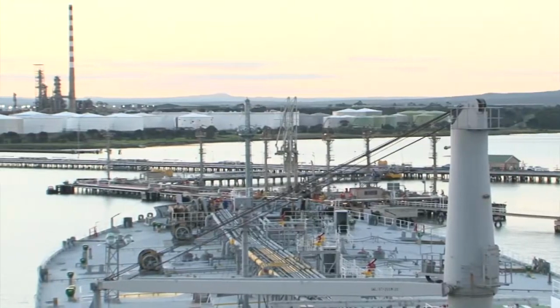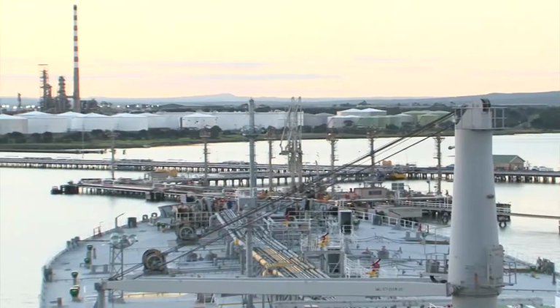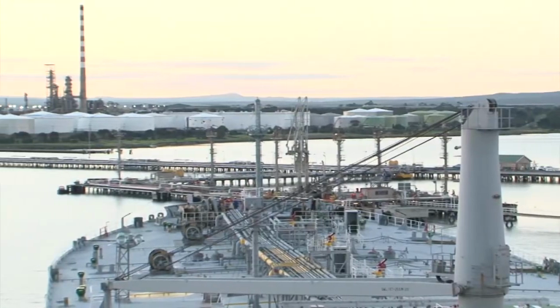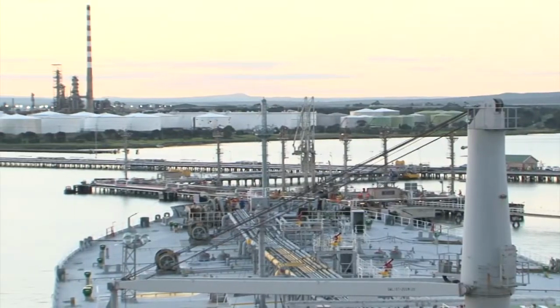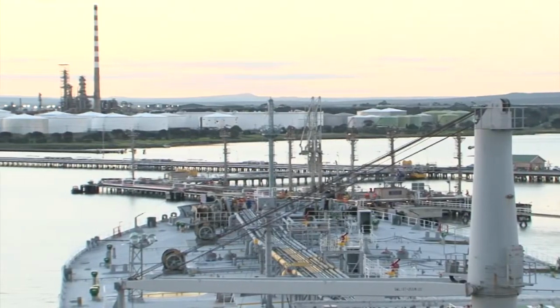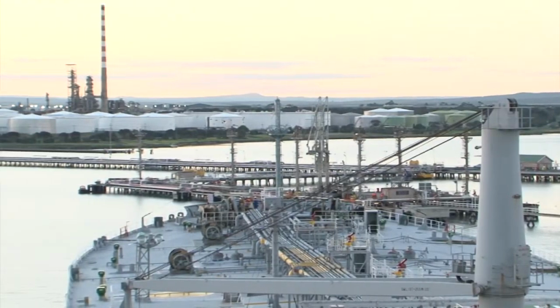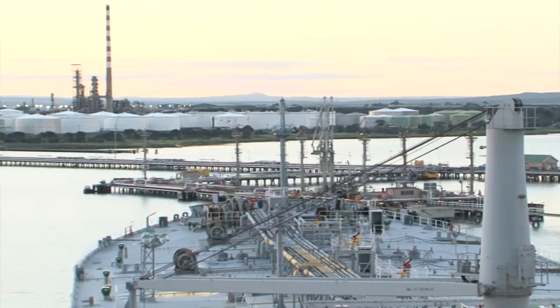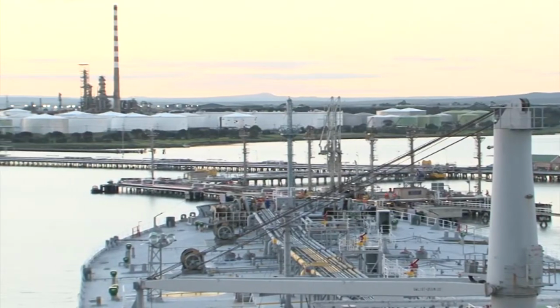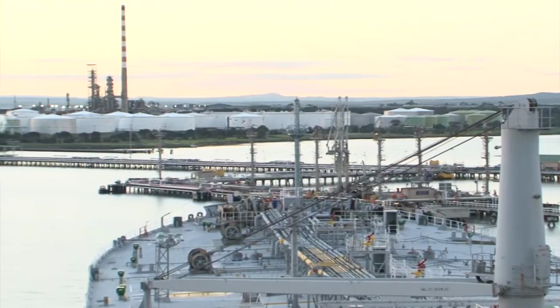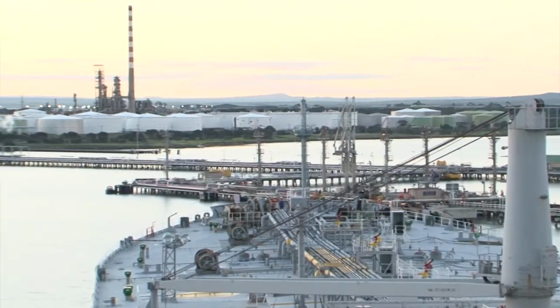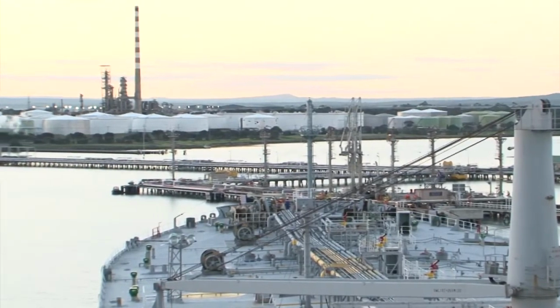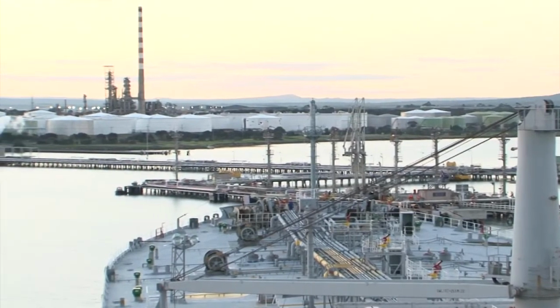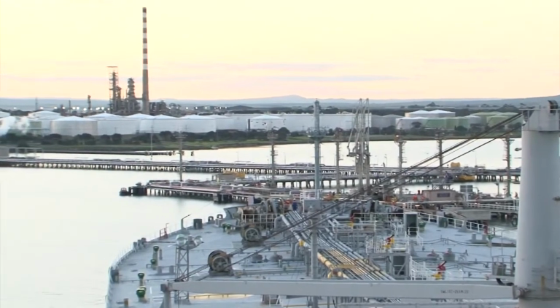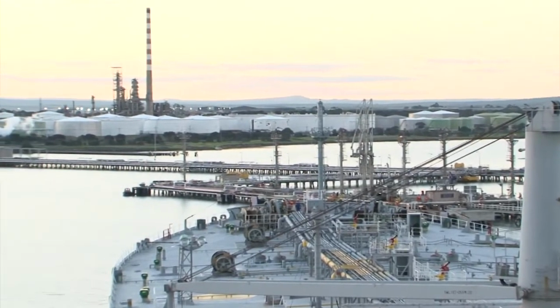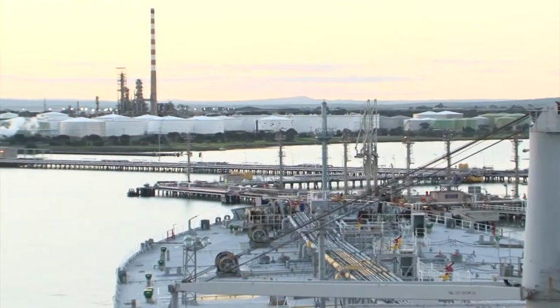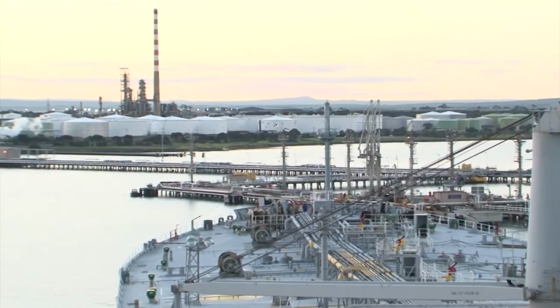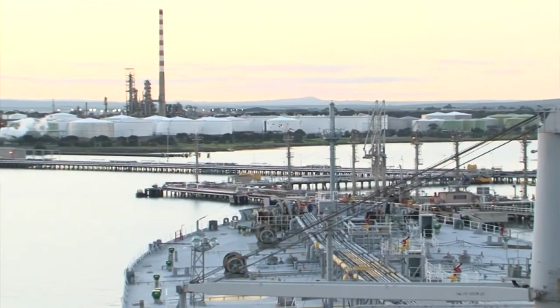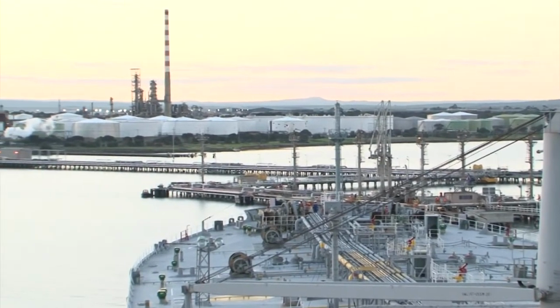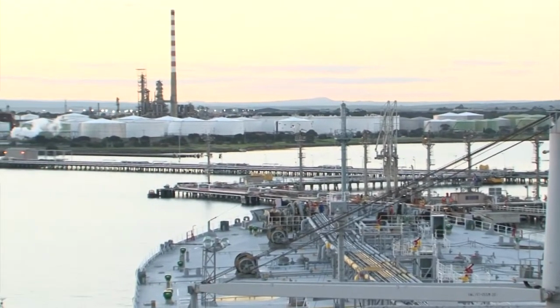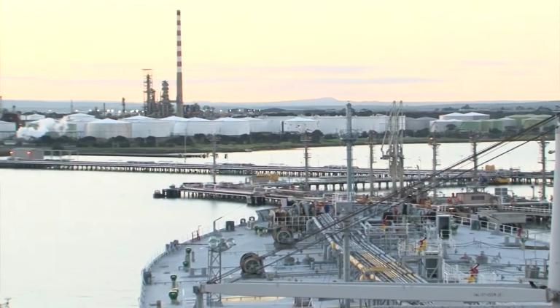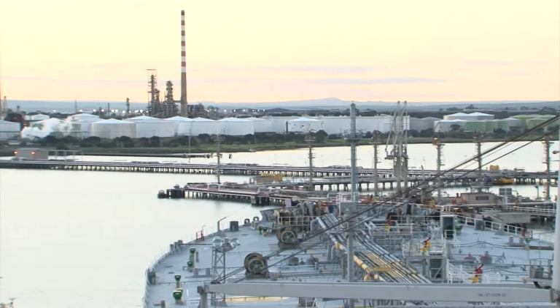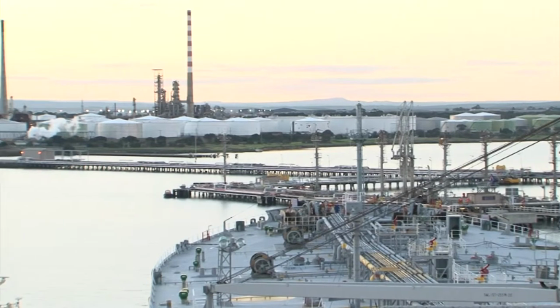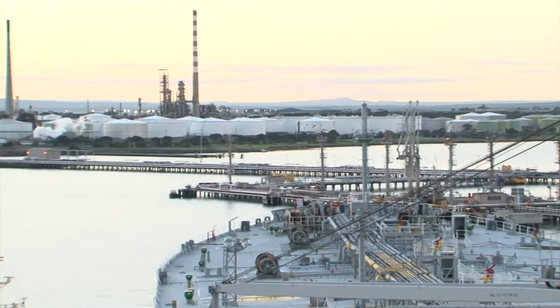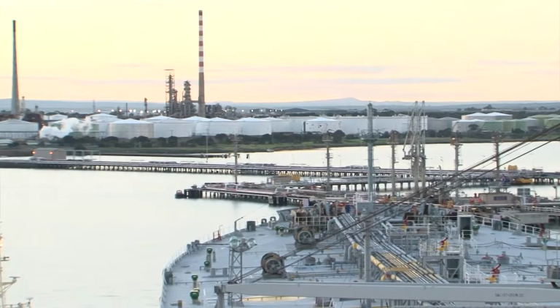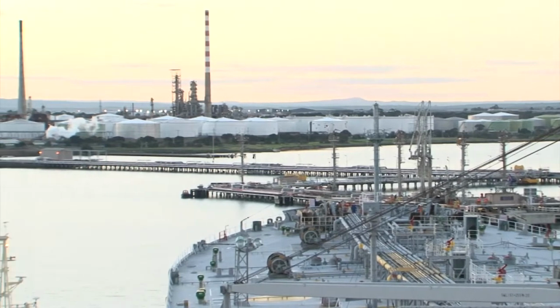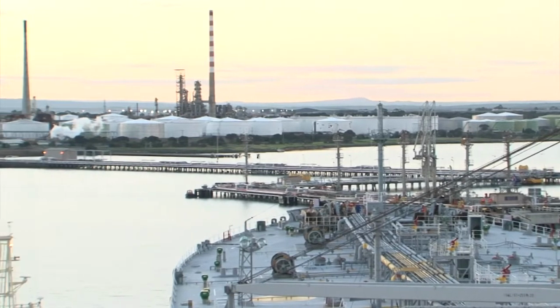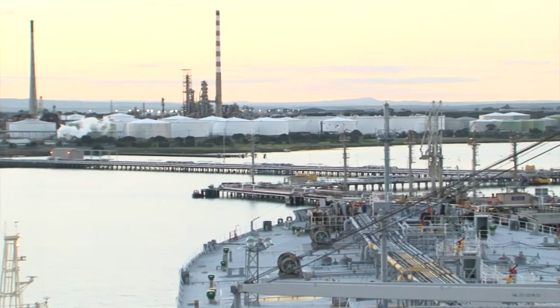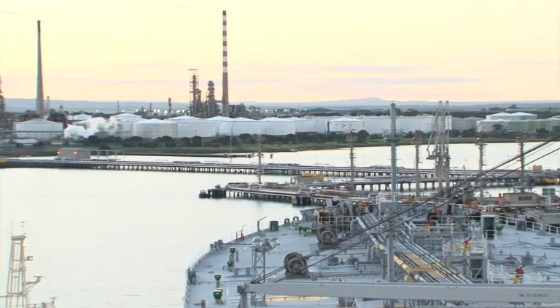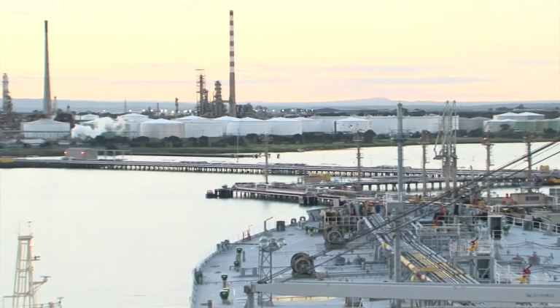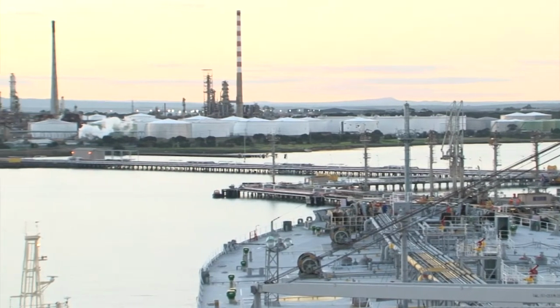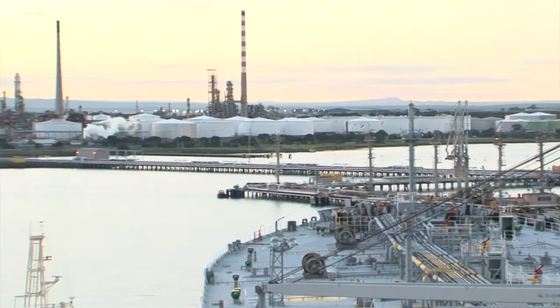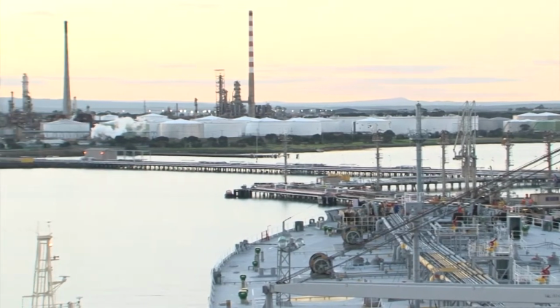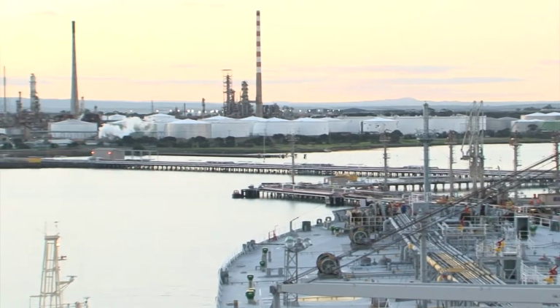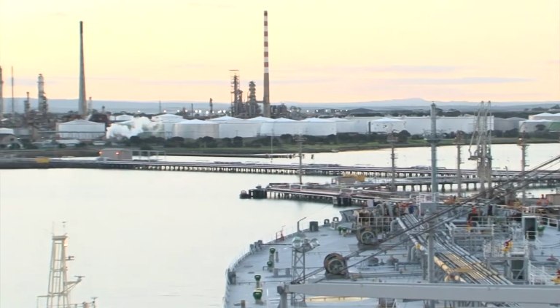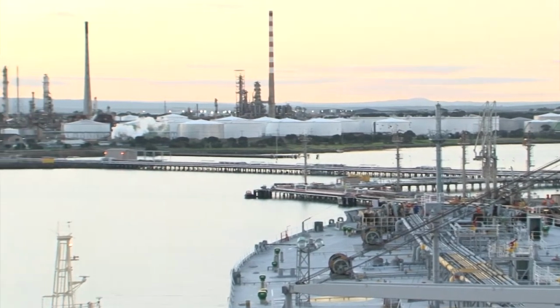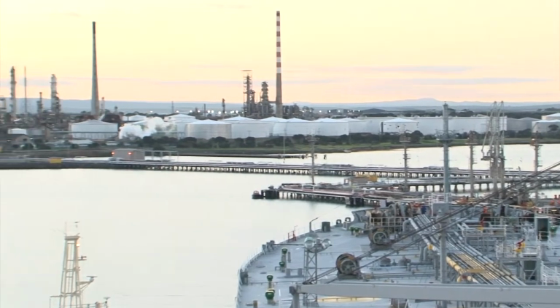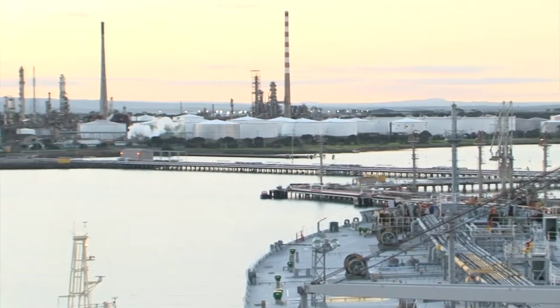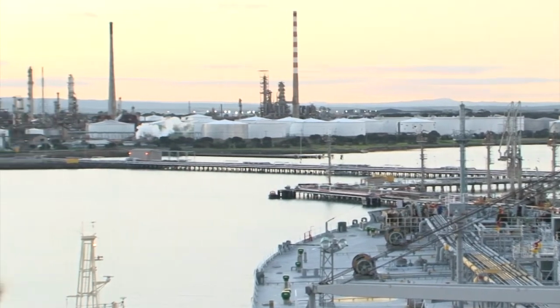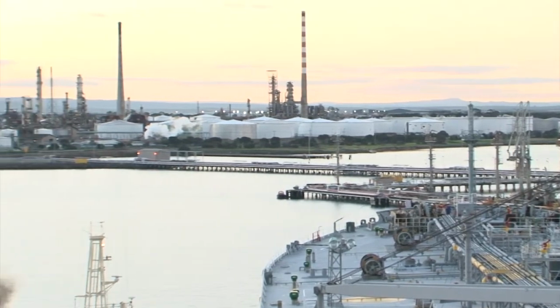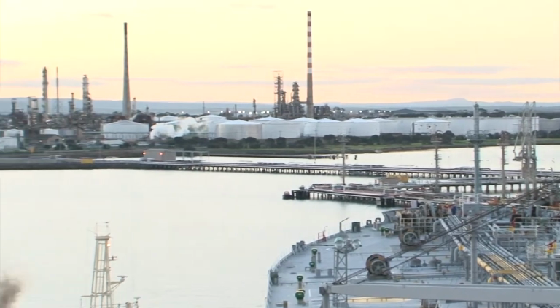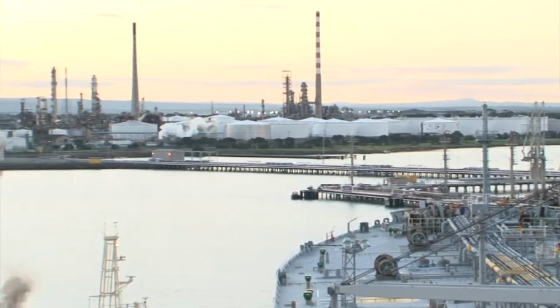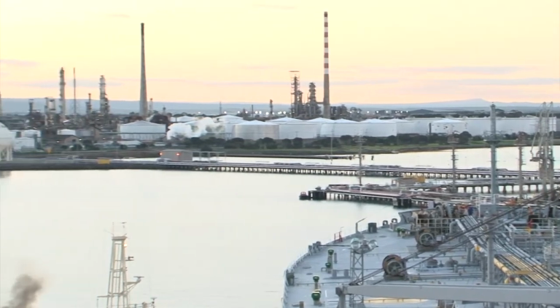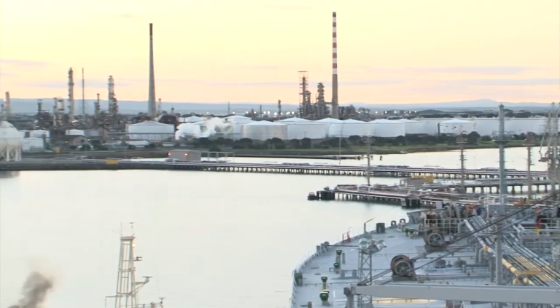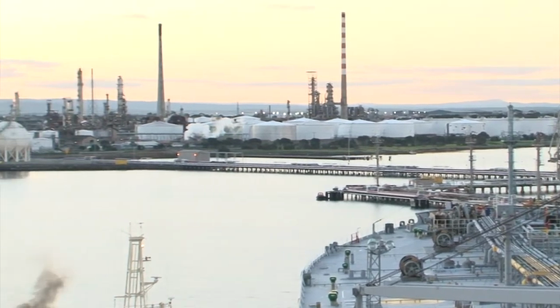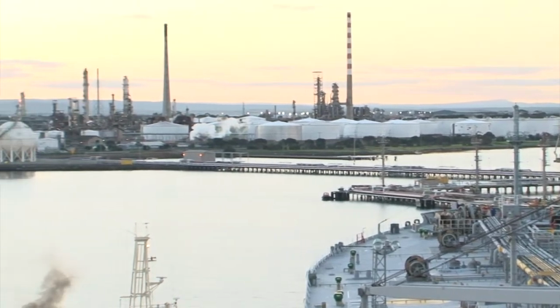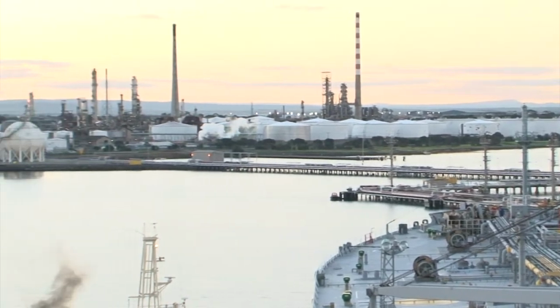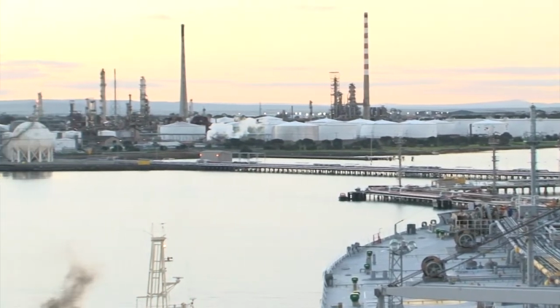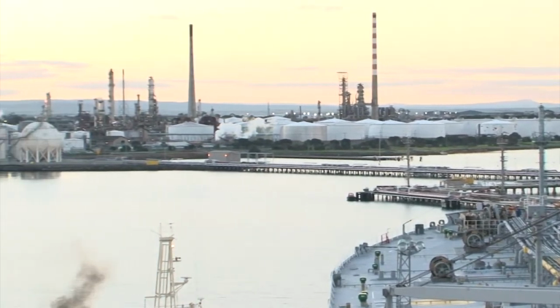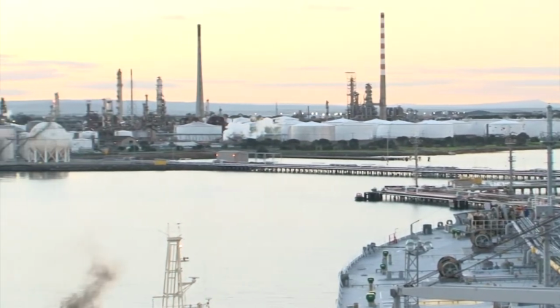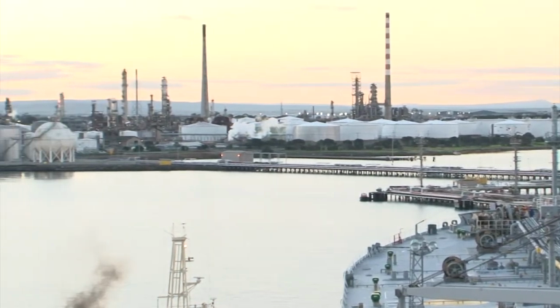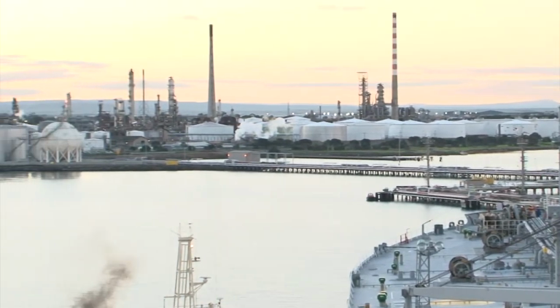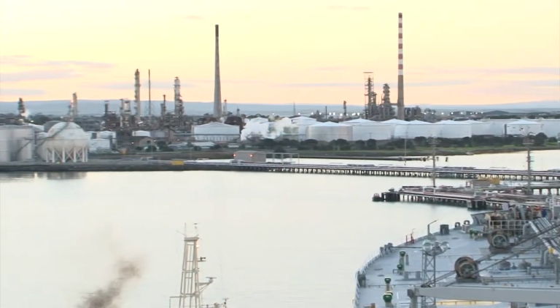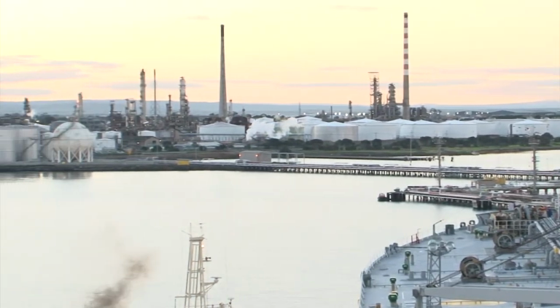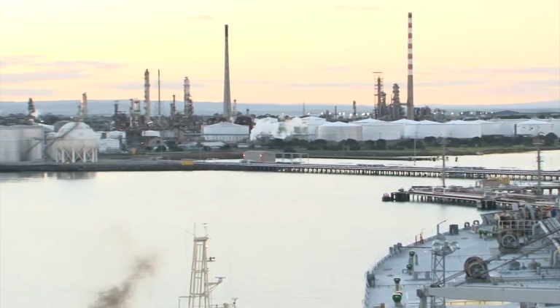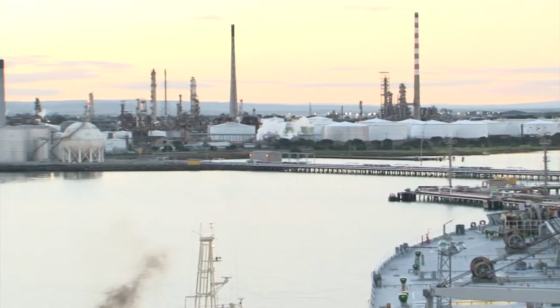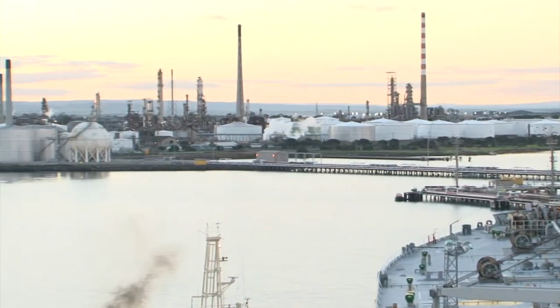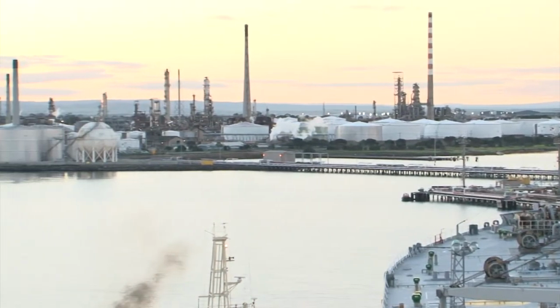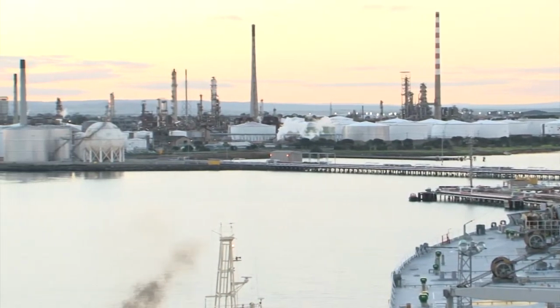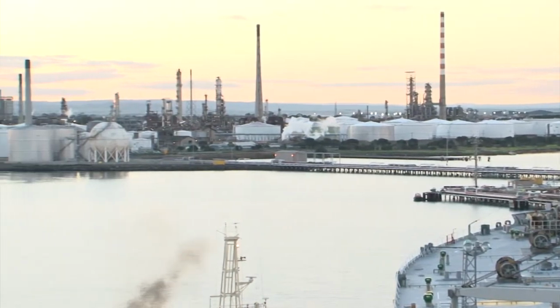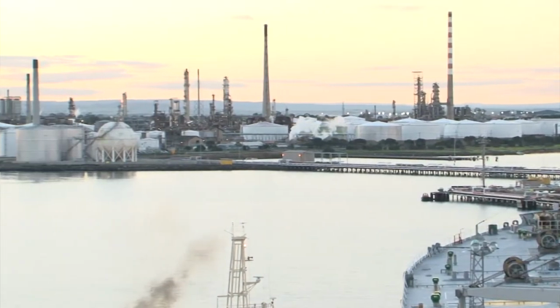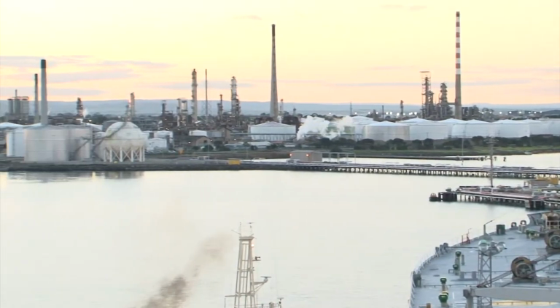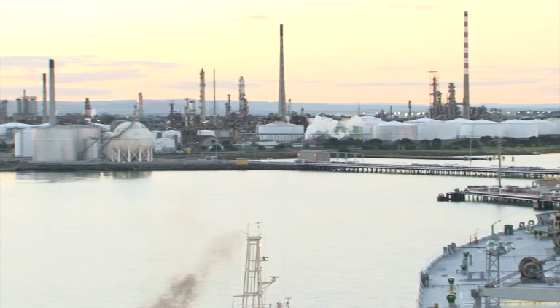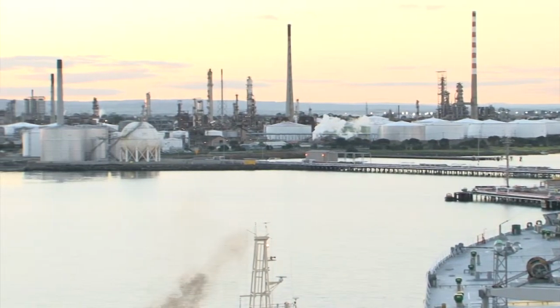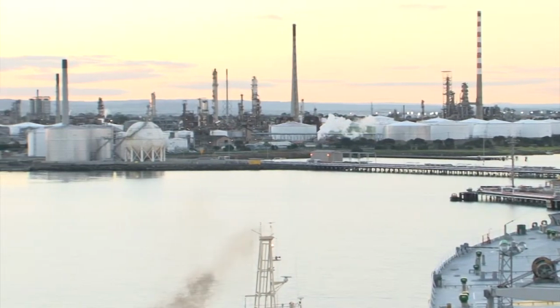Although Shell is the main user of the pier, Terminals Proprietary Limited also uses it for the importation of chemicals.